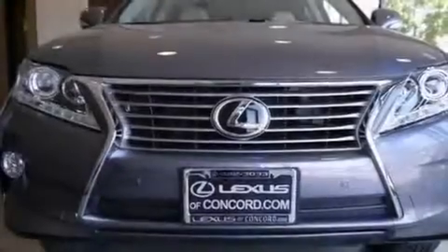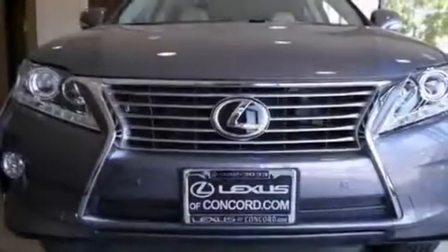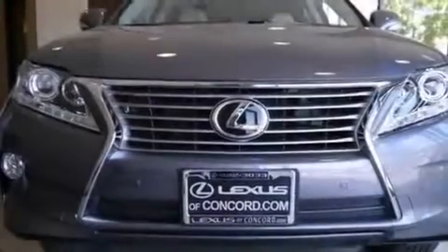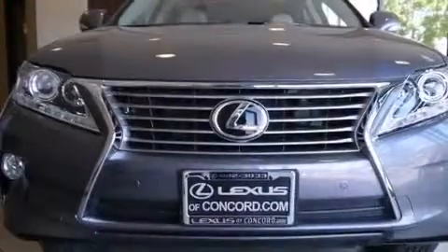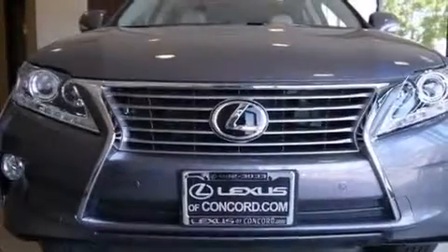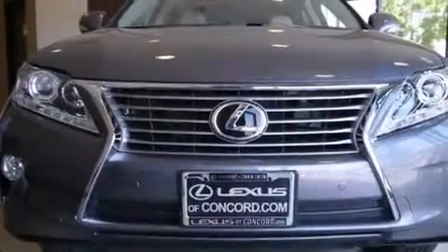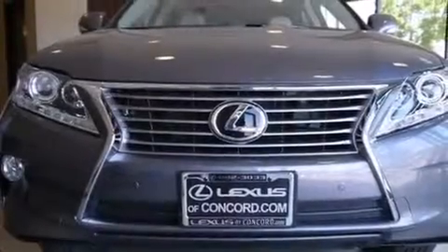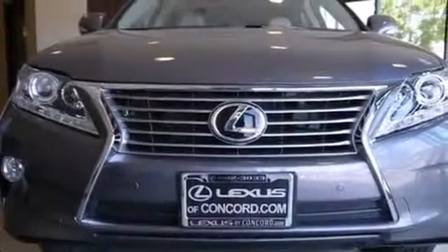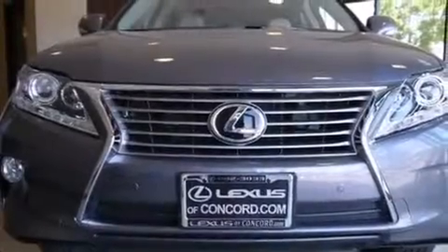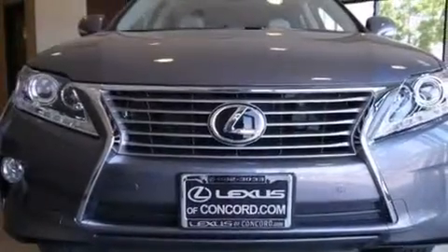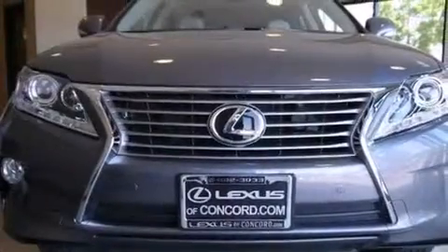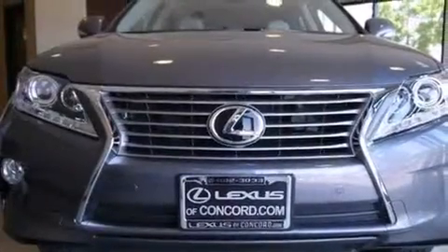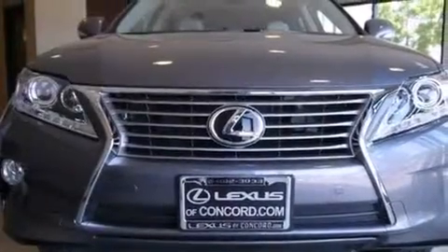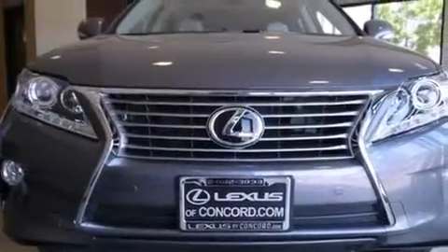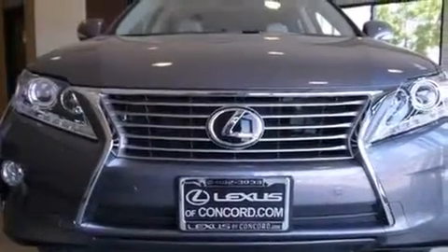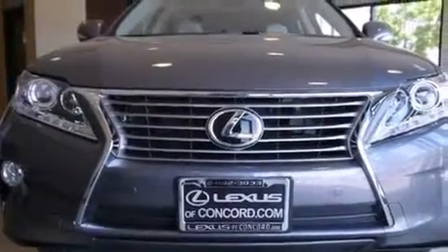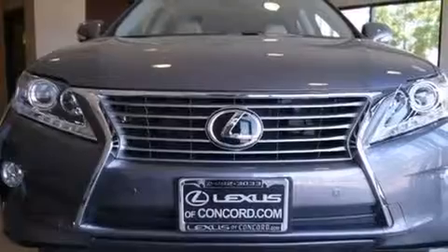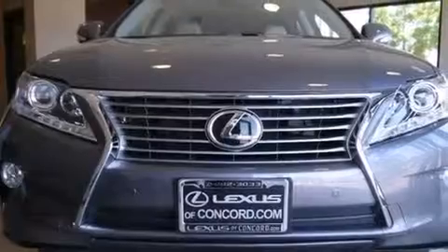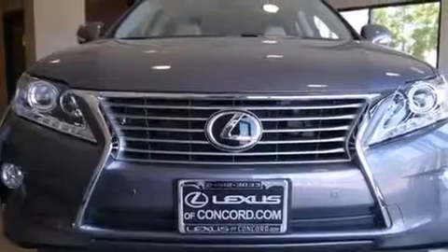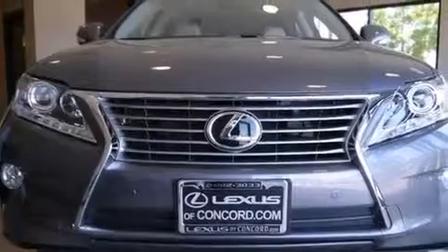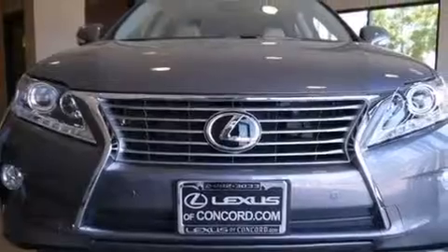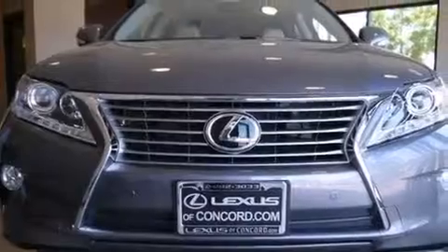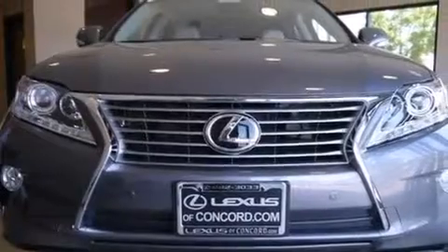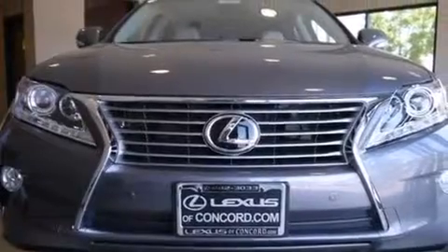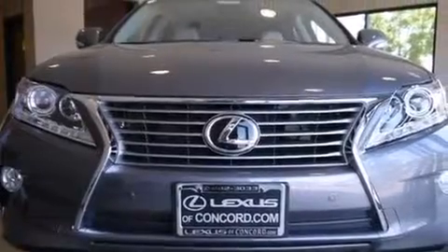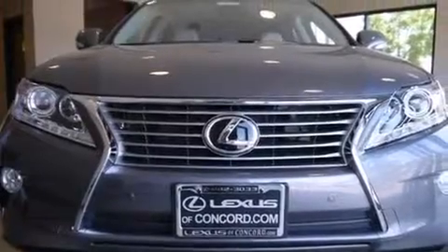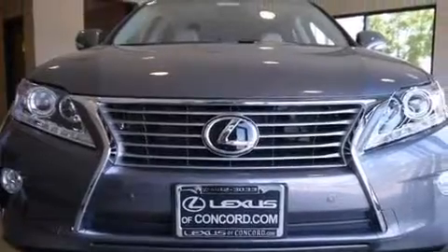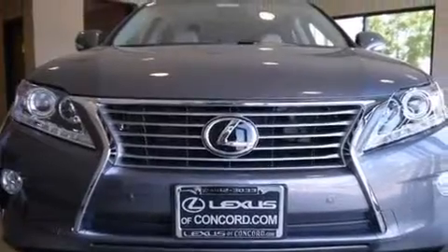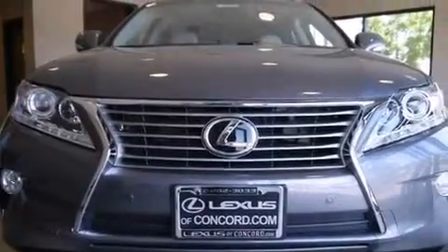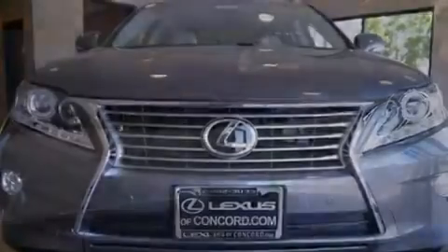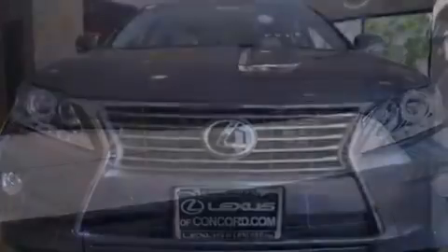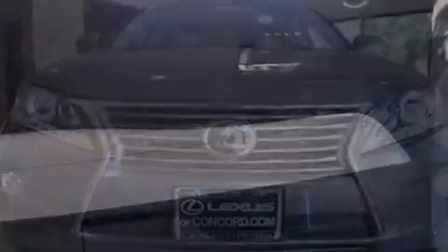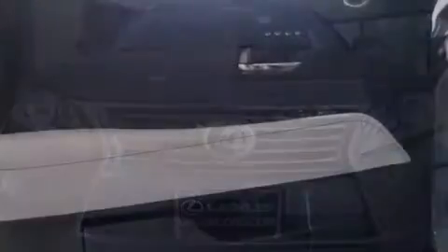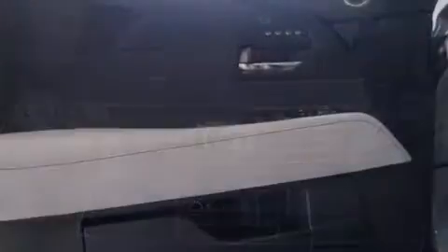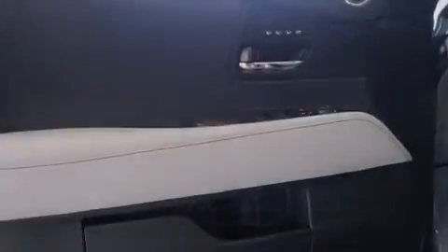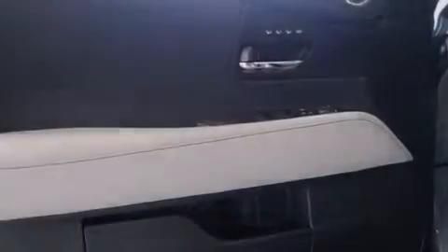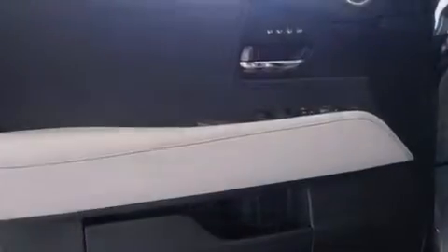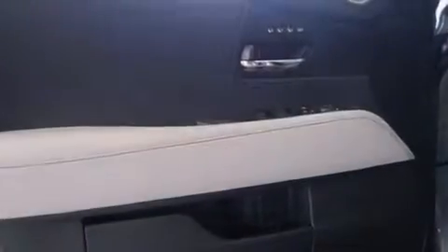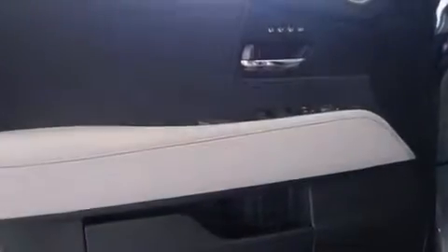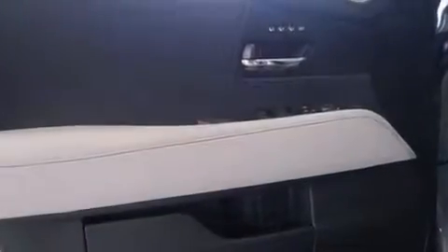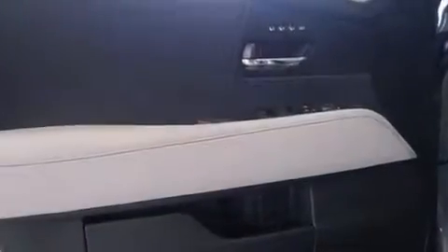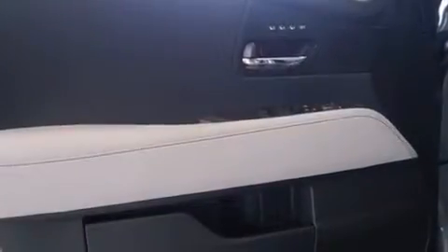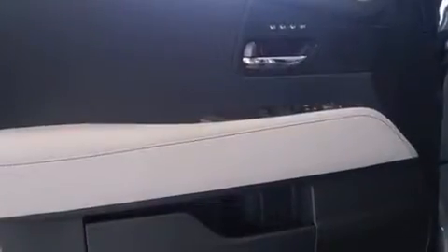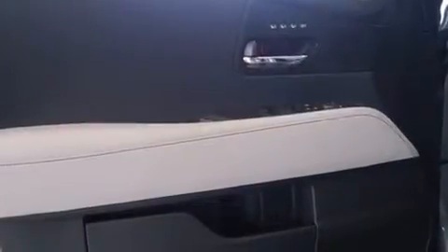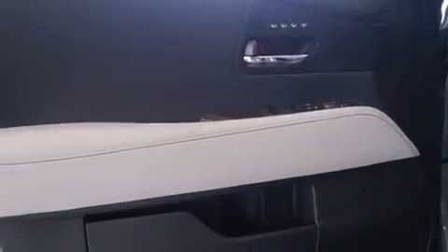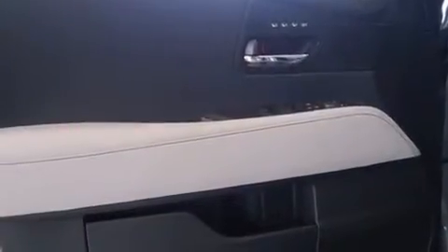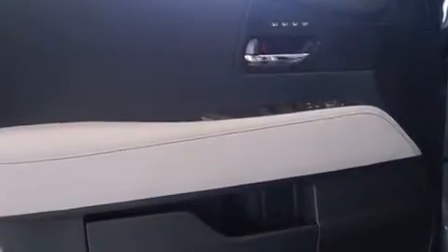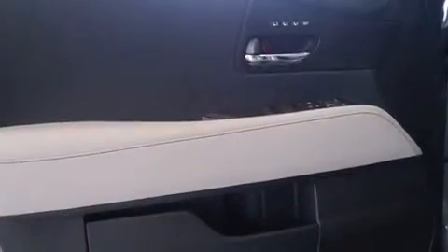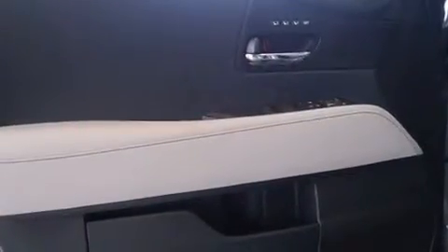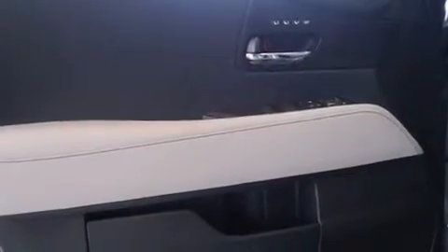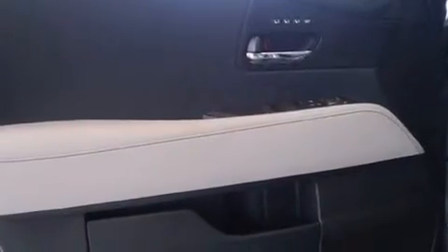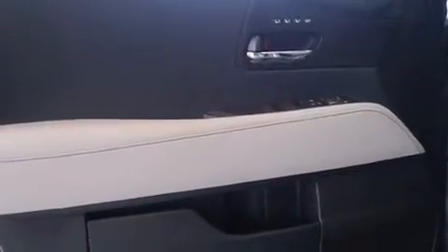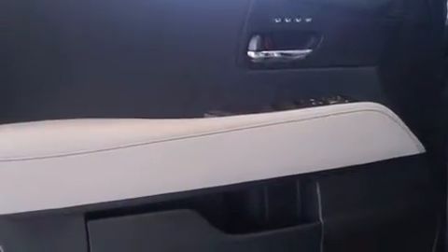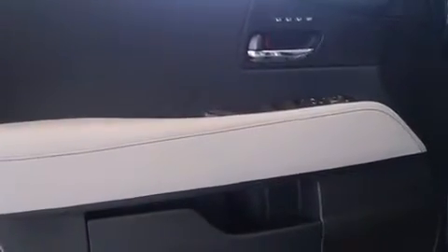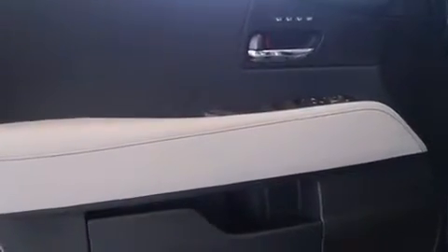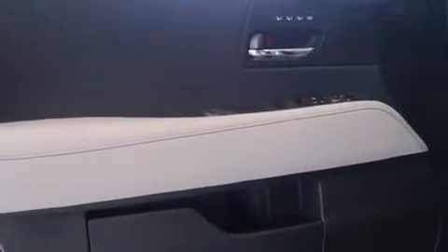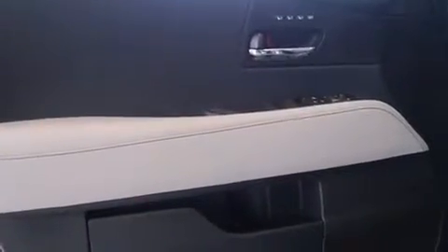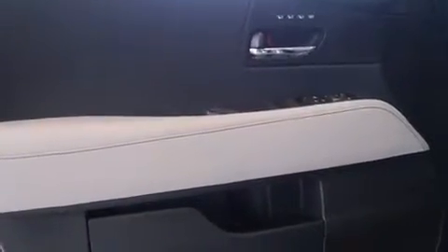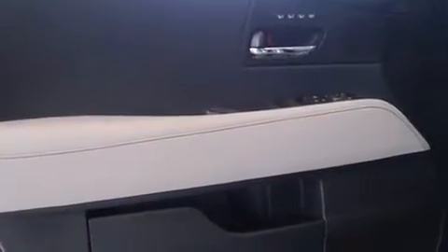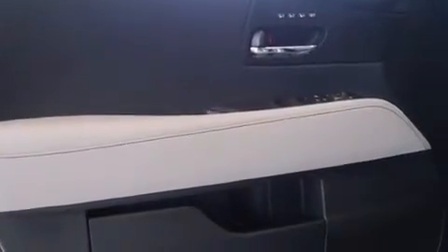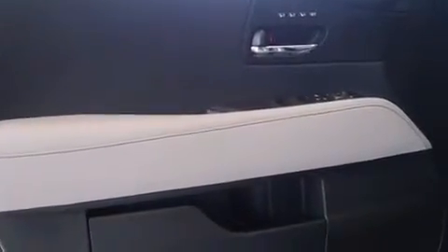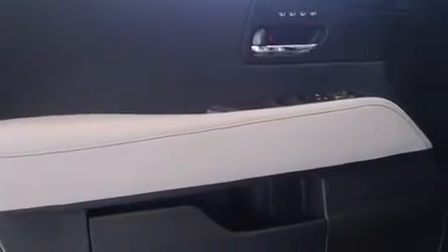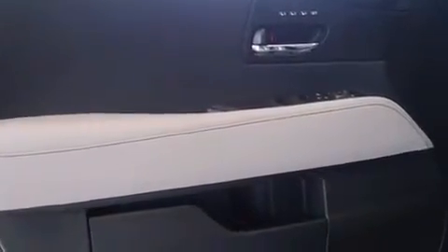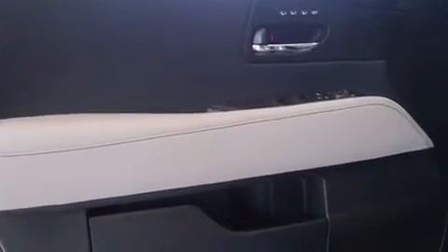Additional features include leather seats, 12-volt power outlets, front multi-stage airbags, a first-aid kit, dual-power seats, and satellite radio.